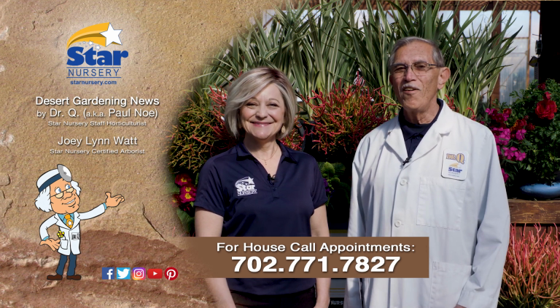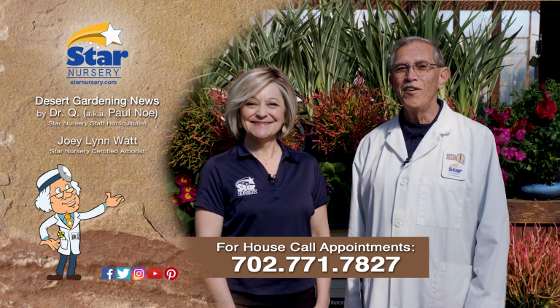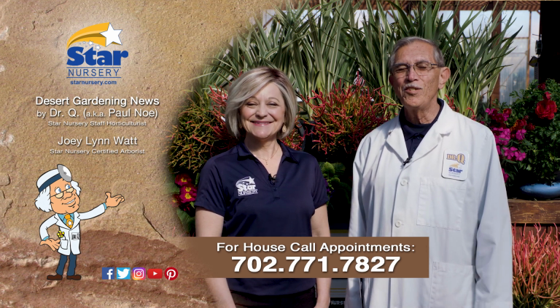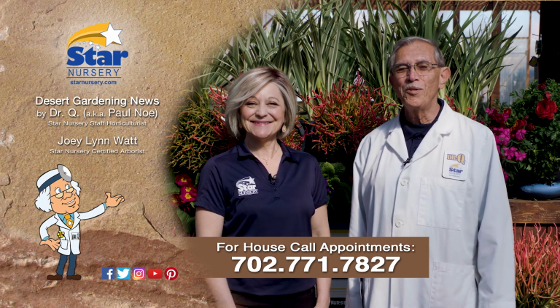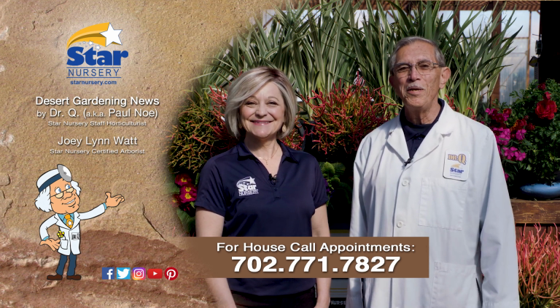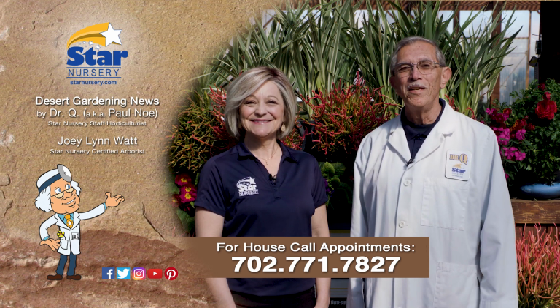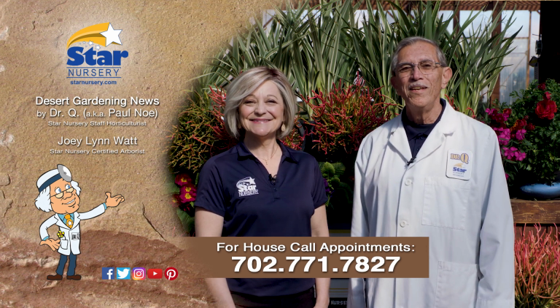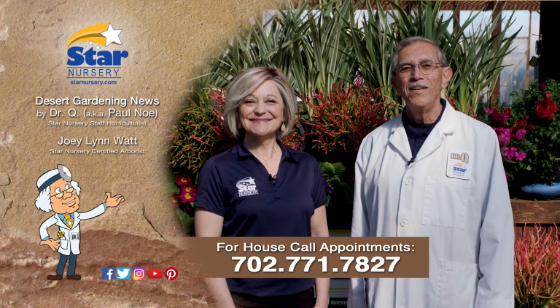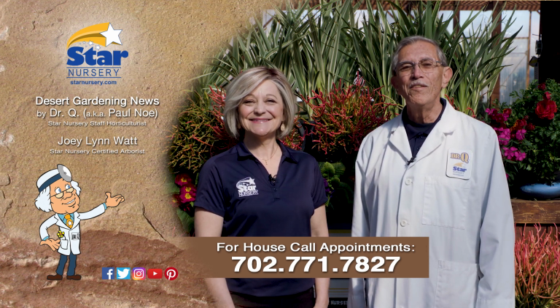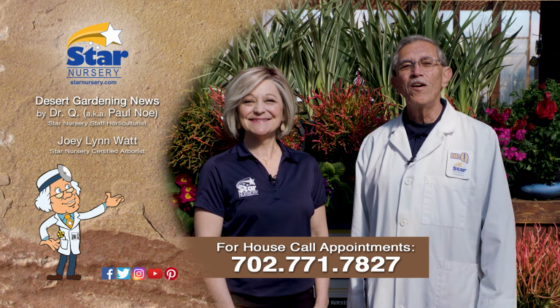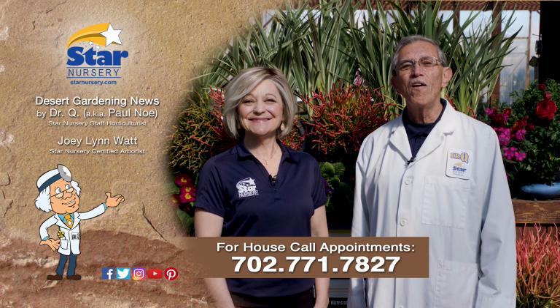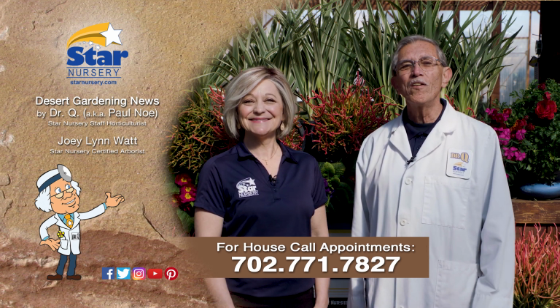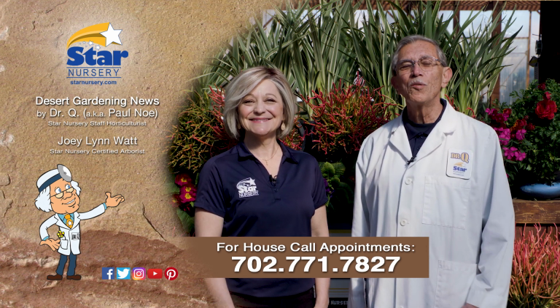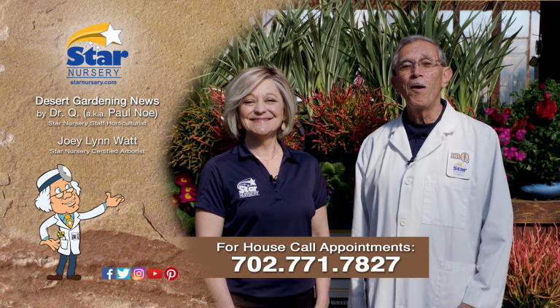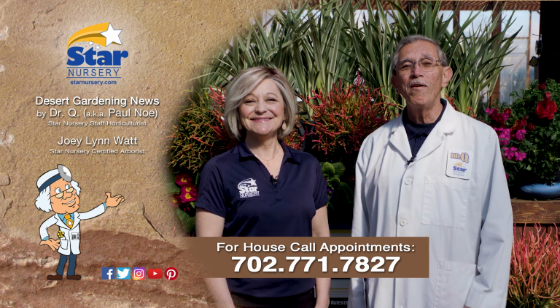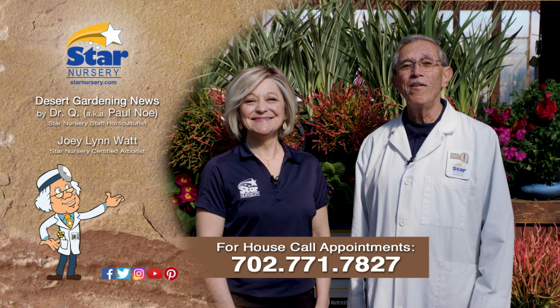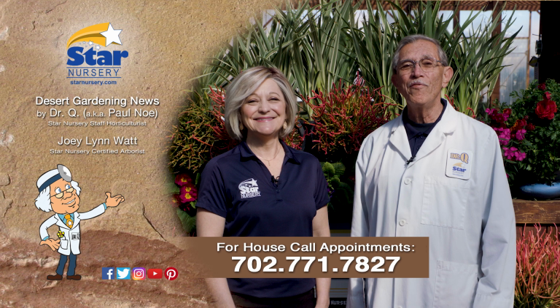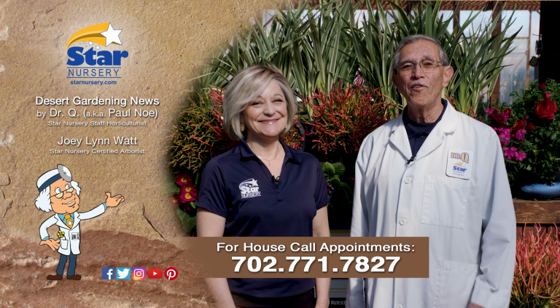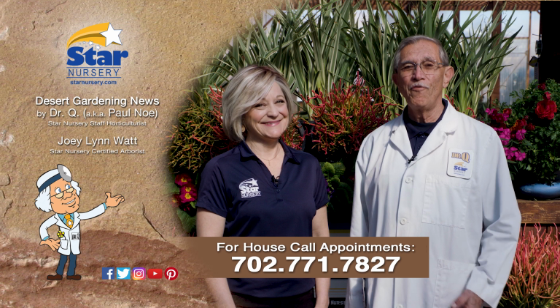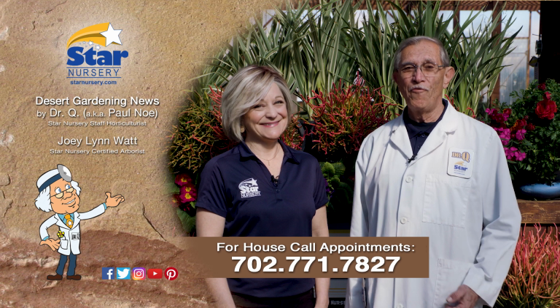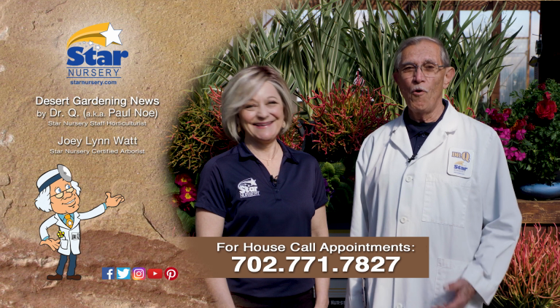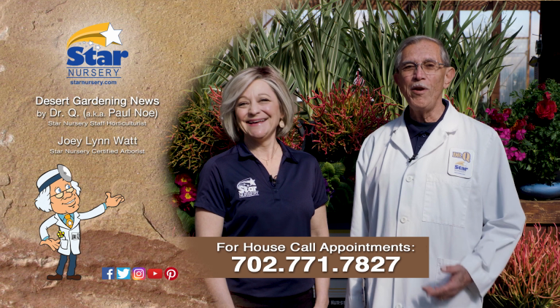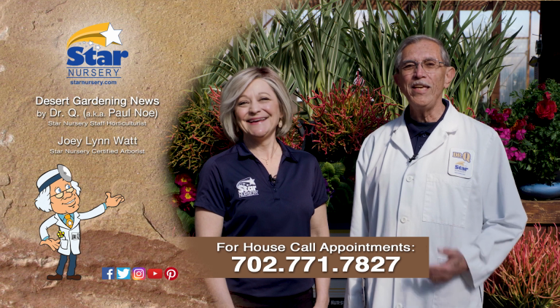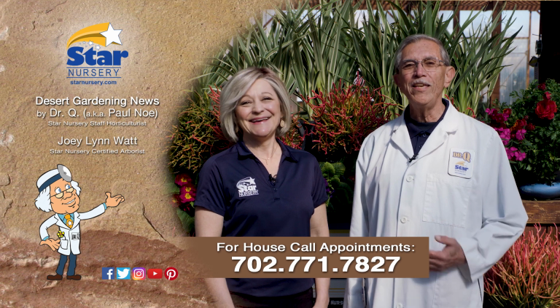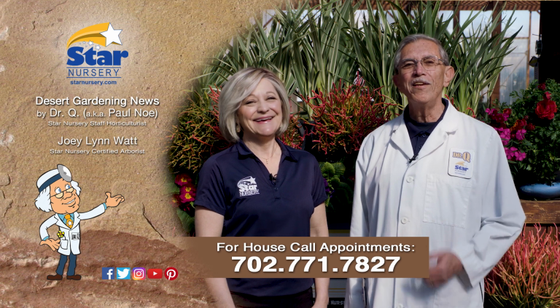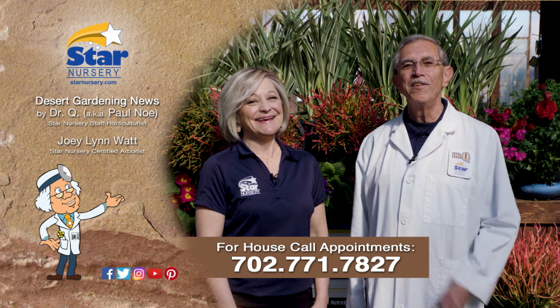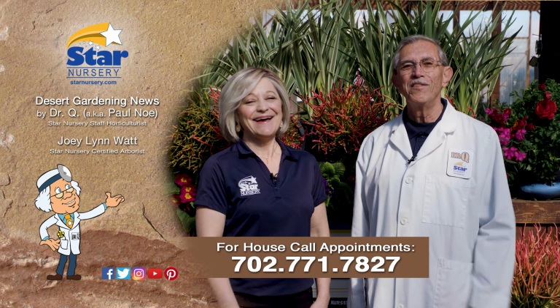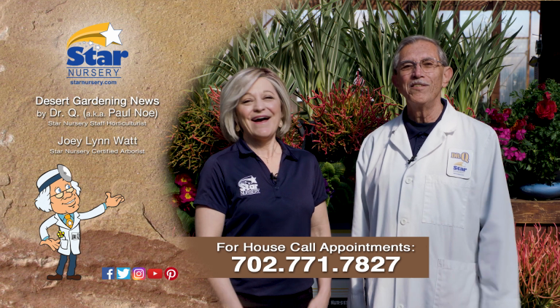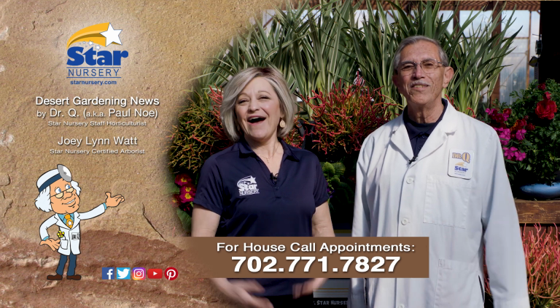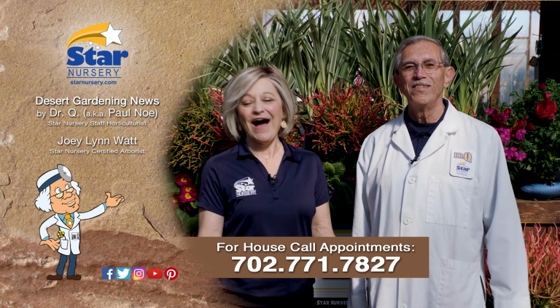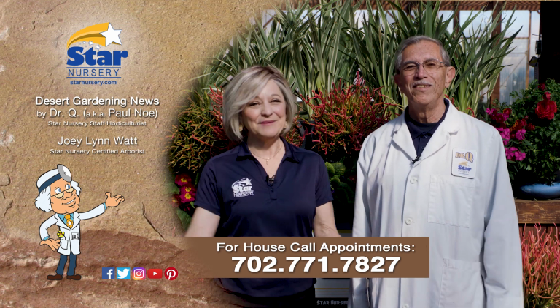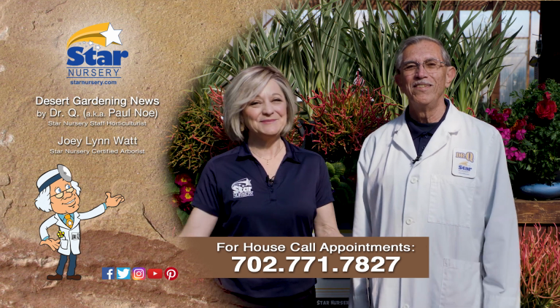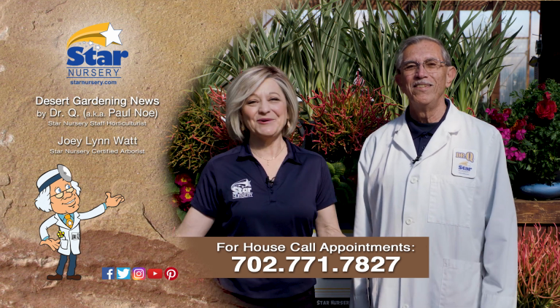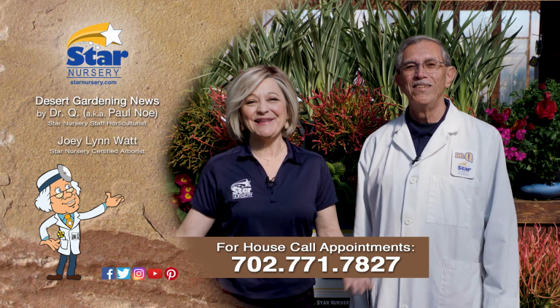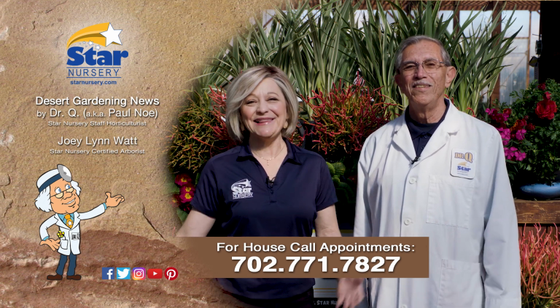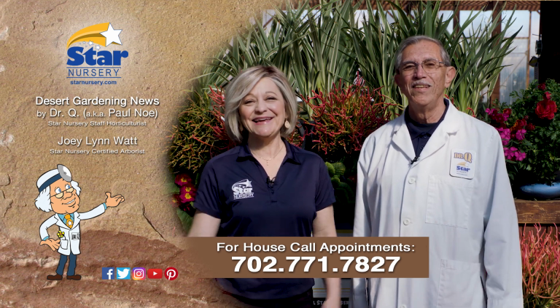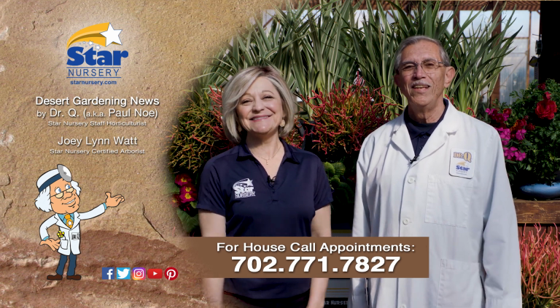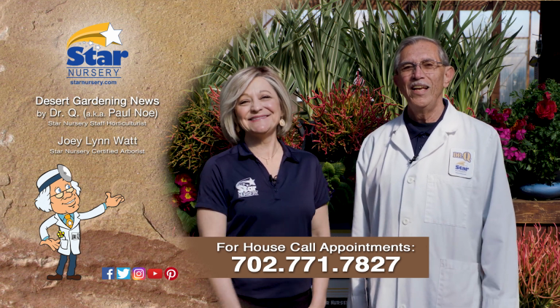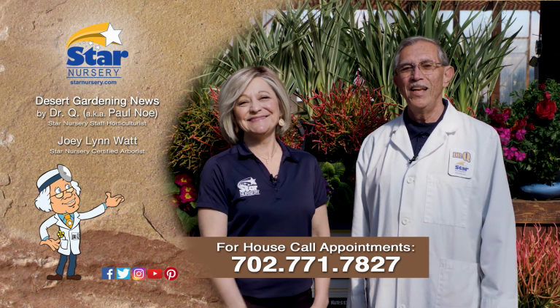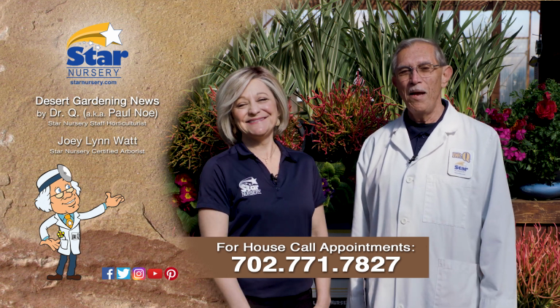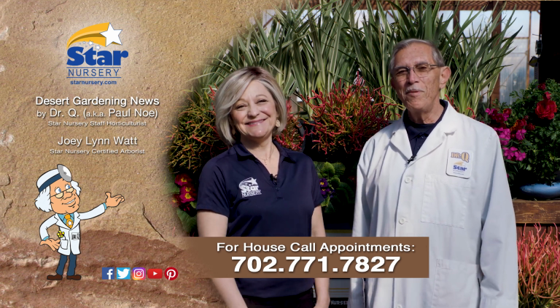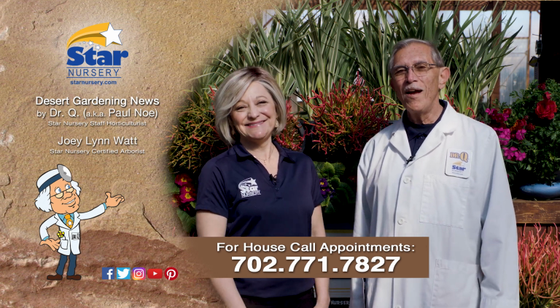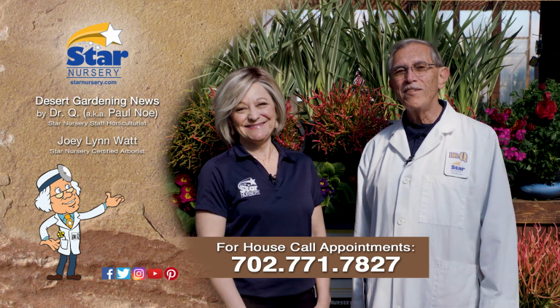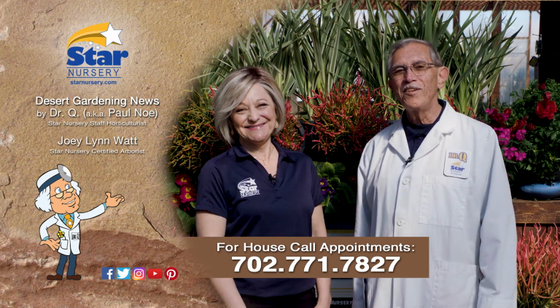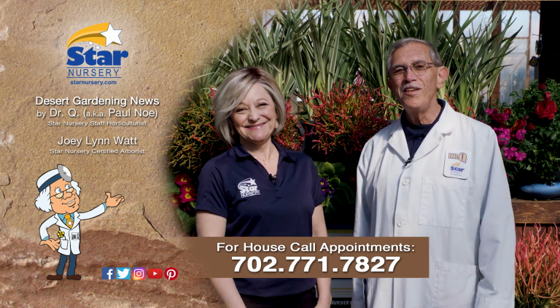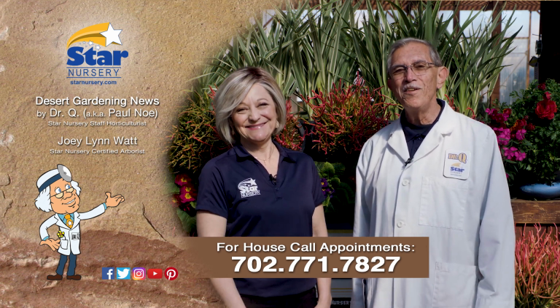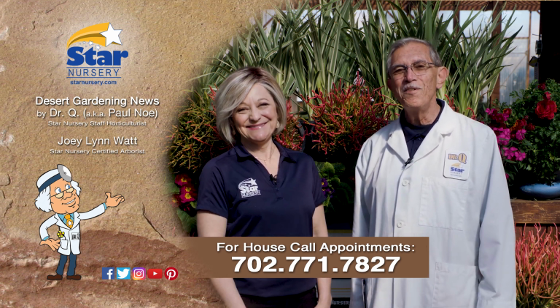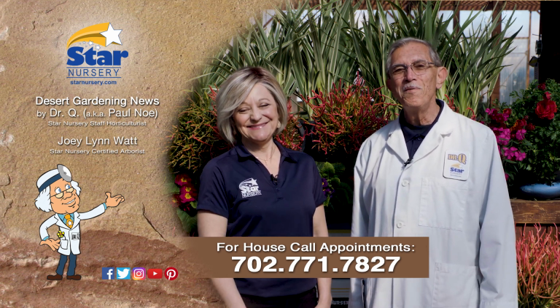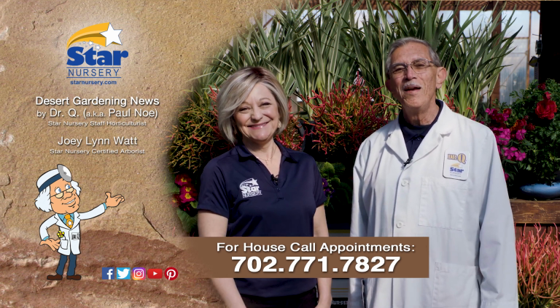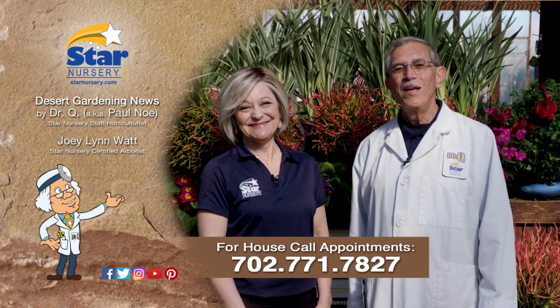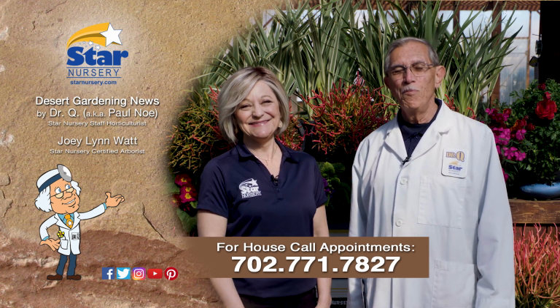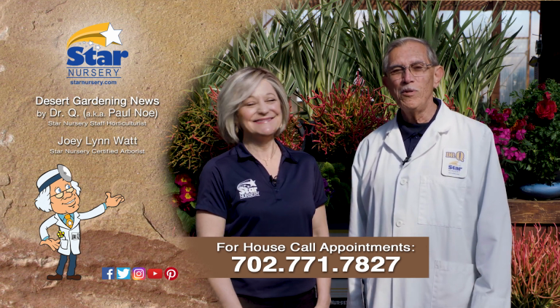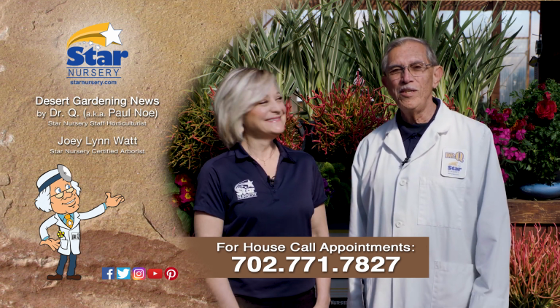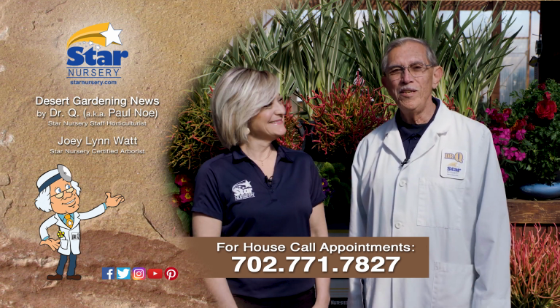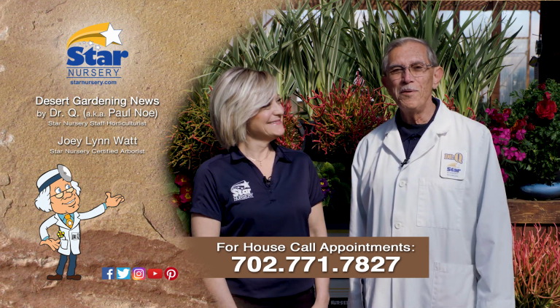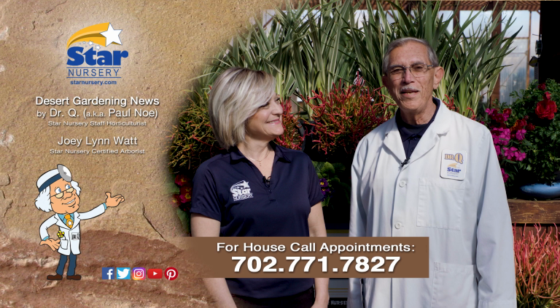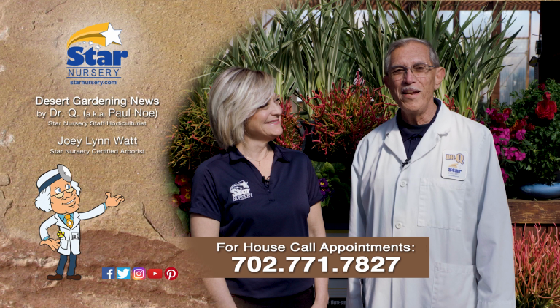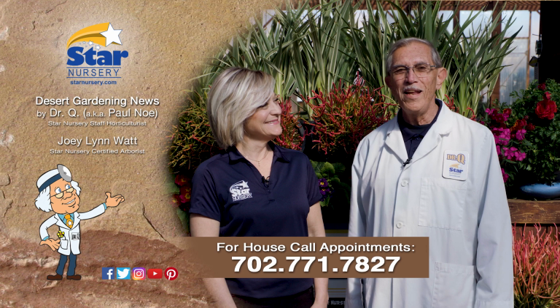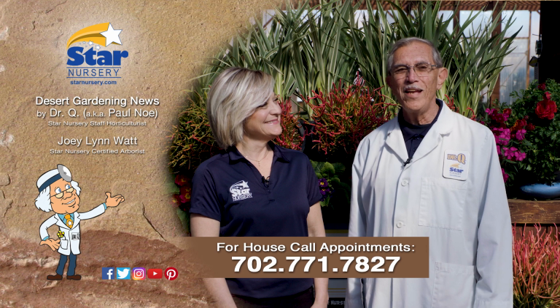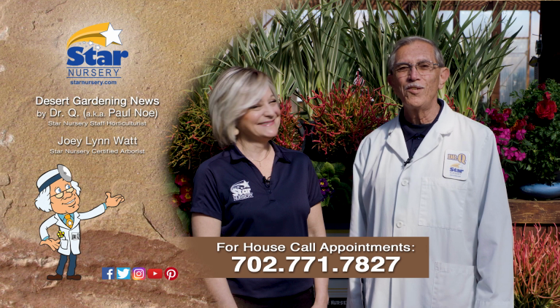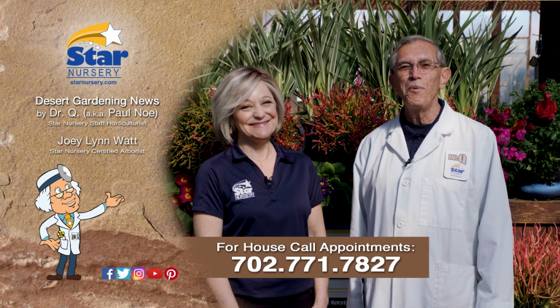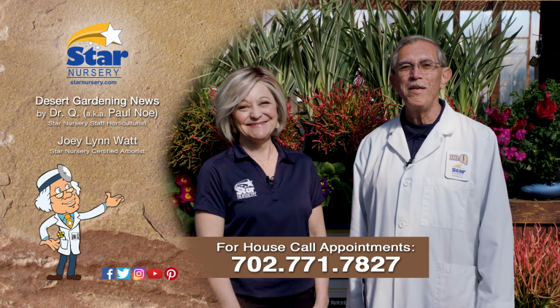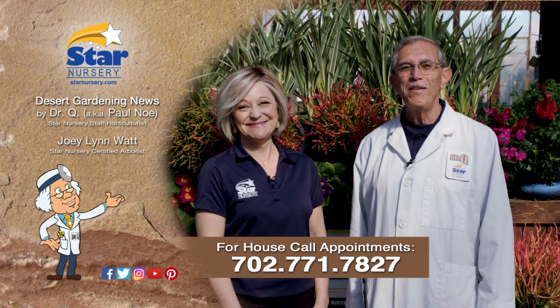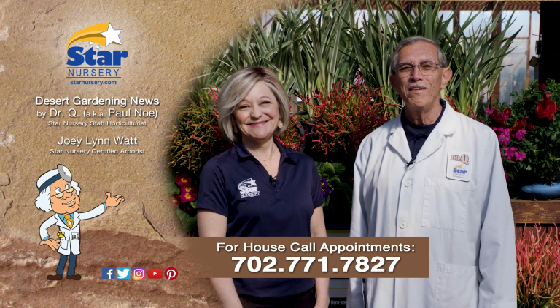Star Nursery, your garden's partner for 40 years. I'm Joey Lynn. And I'm Dr. Q. We'll see you again next week. Thank you.